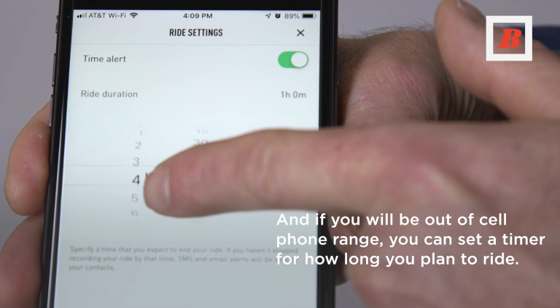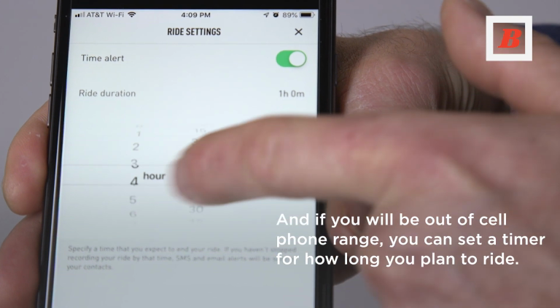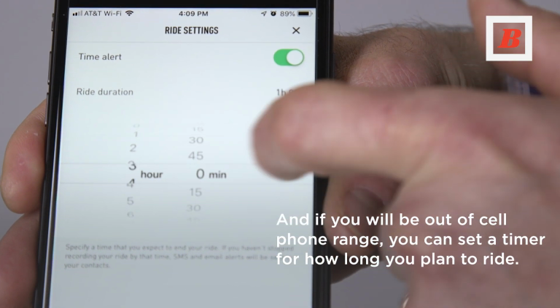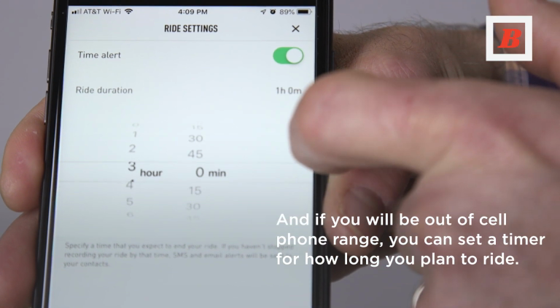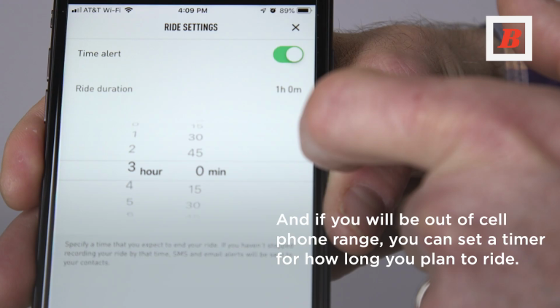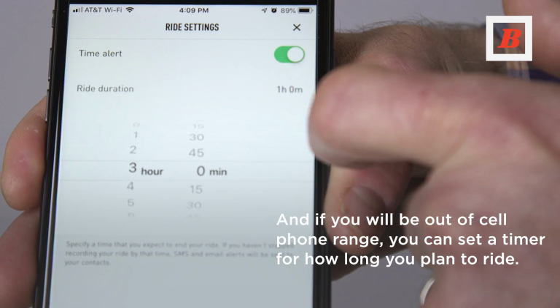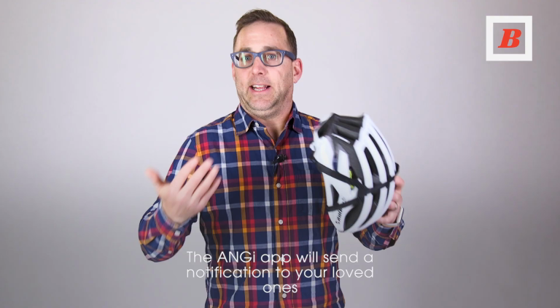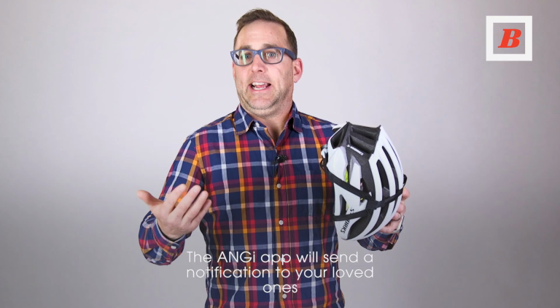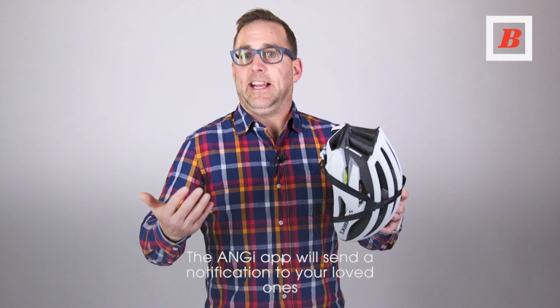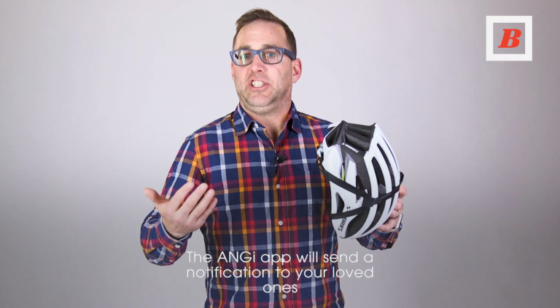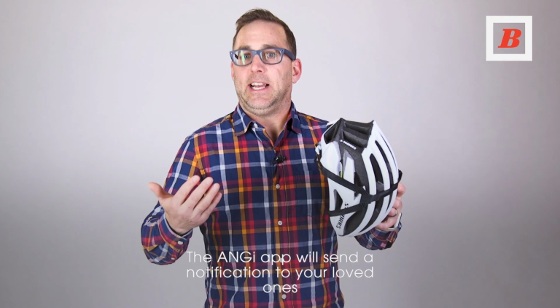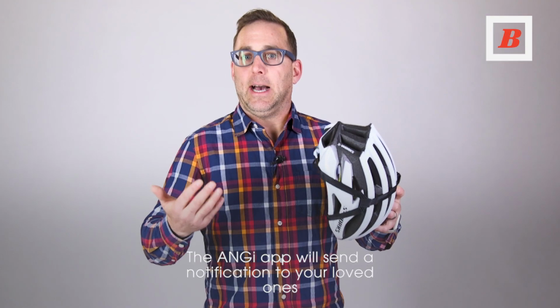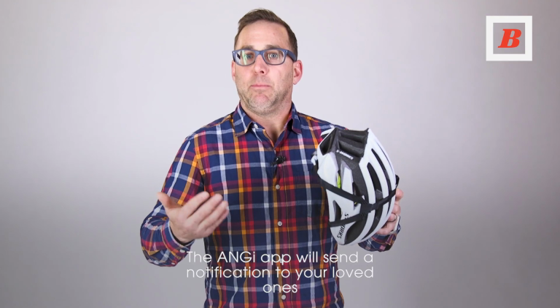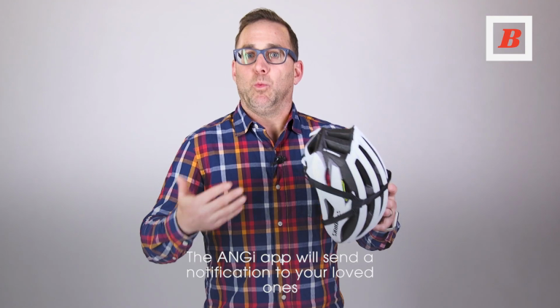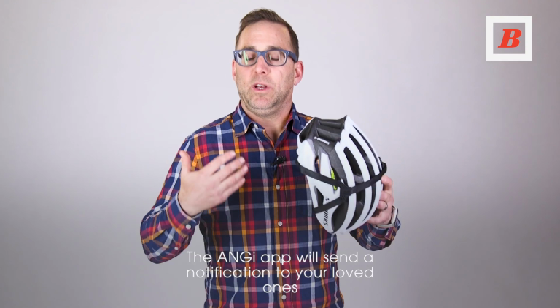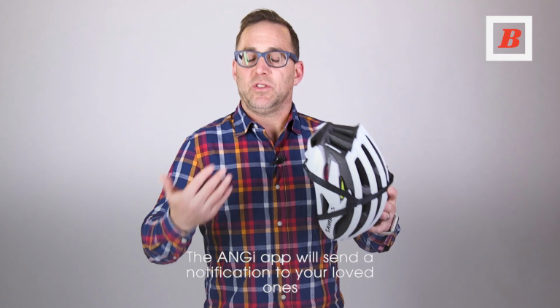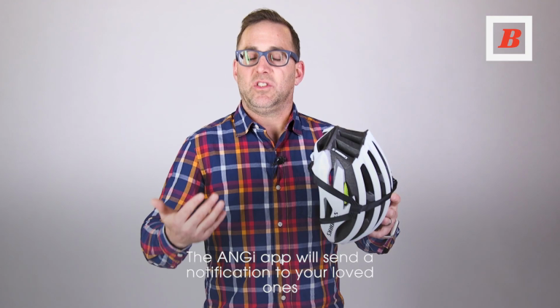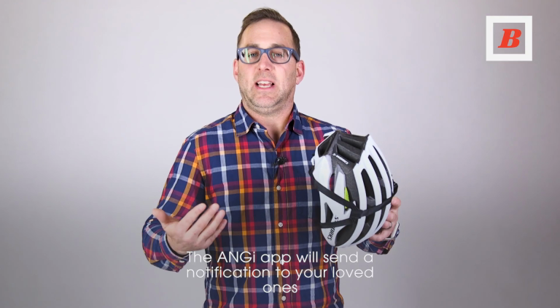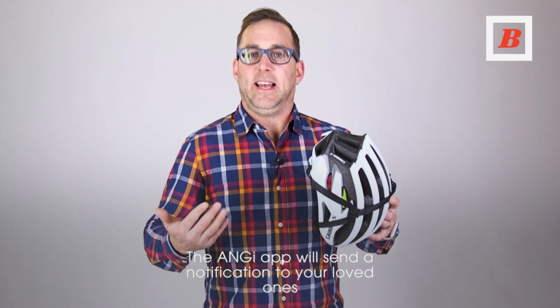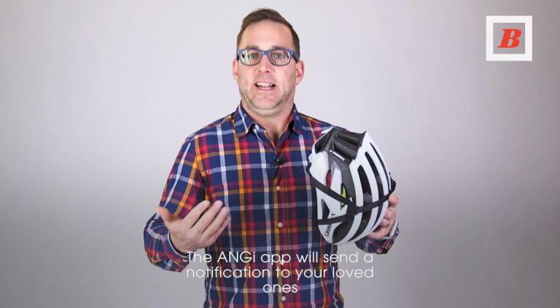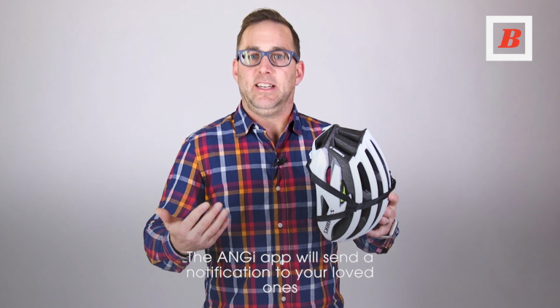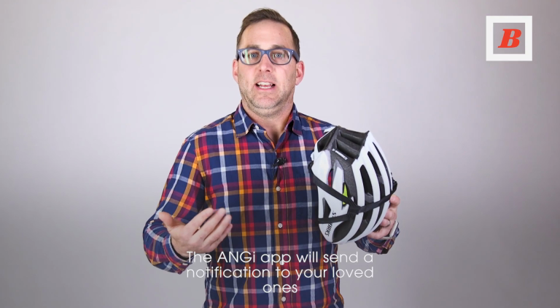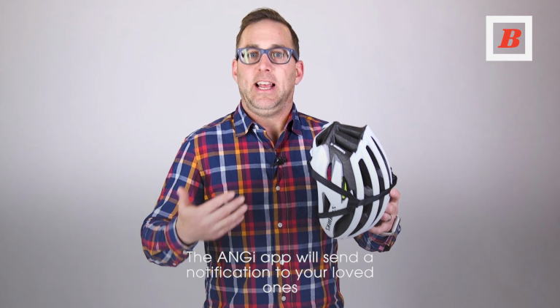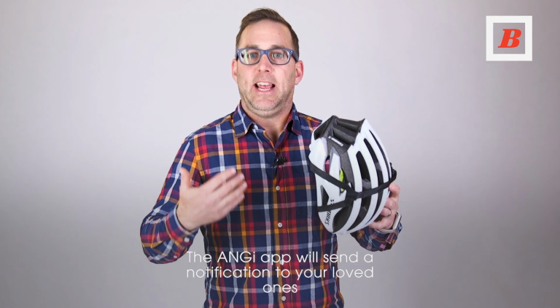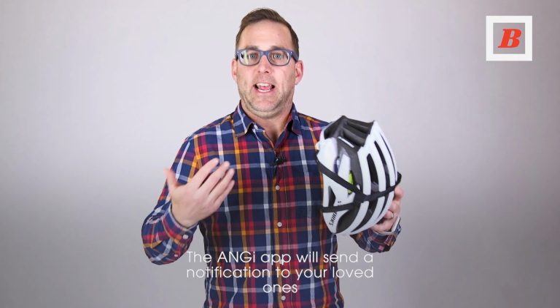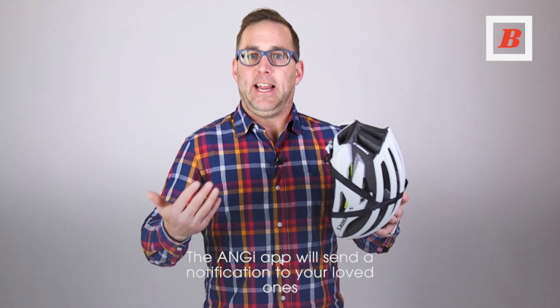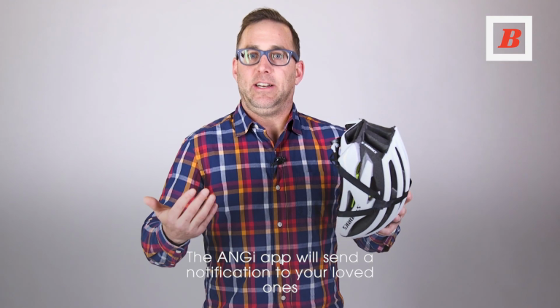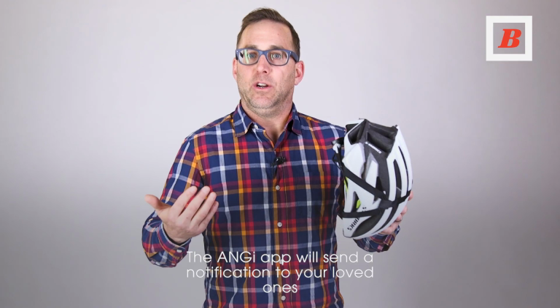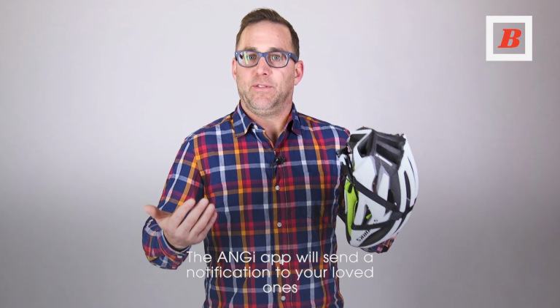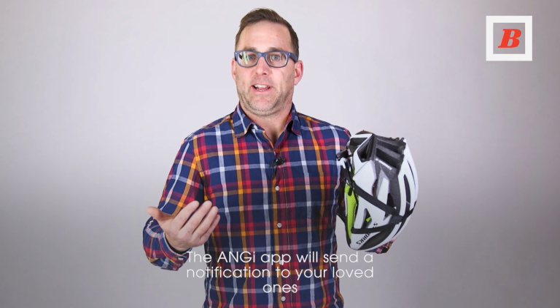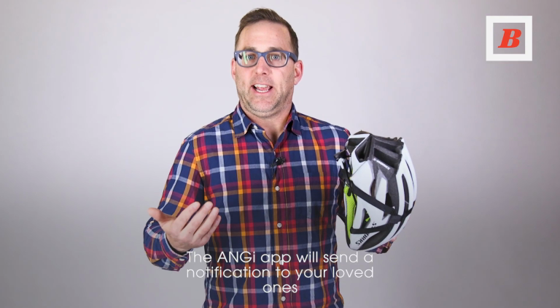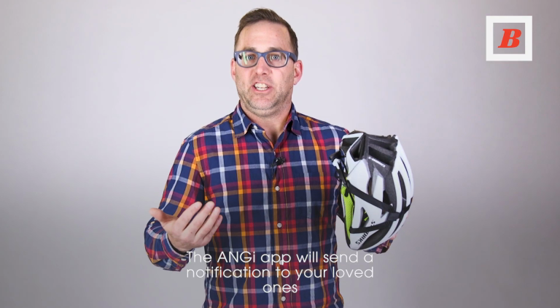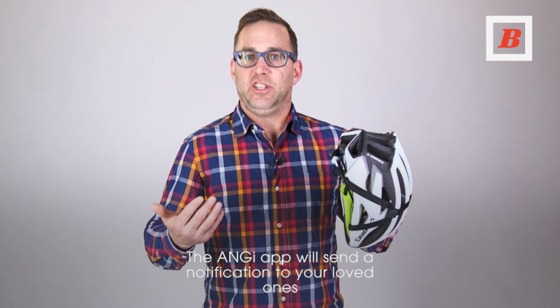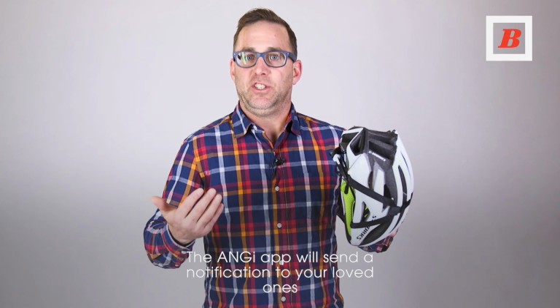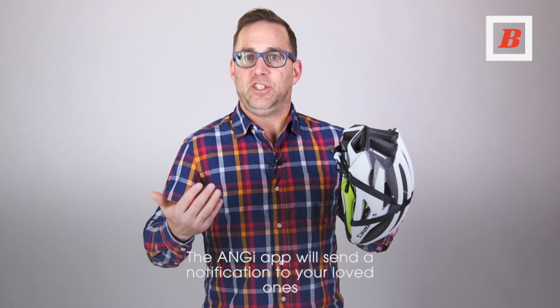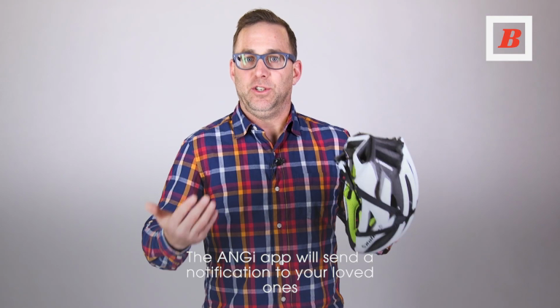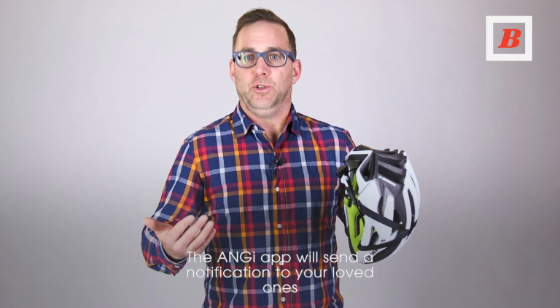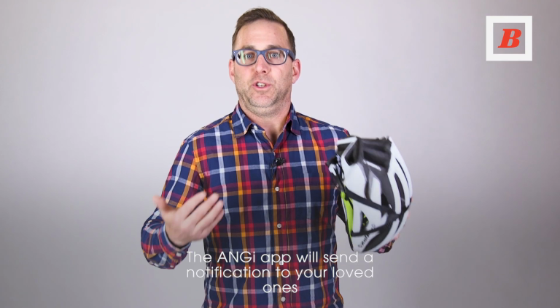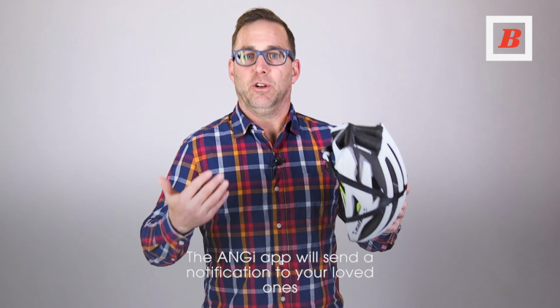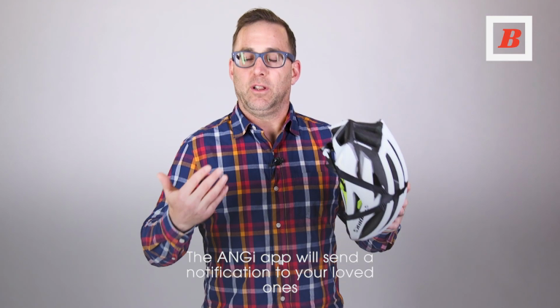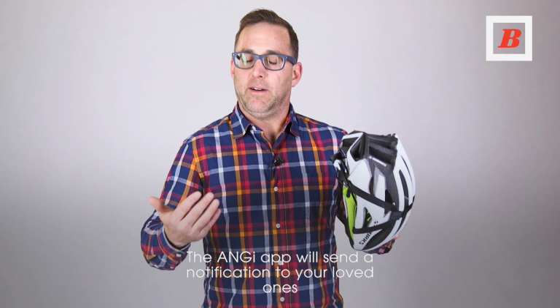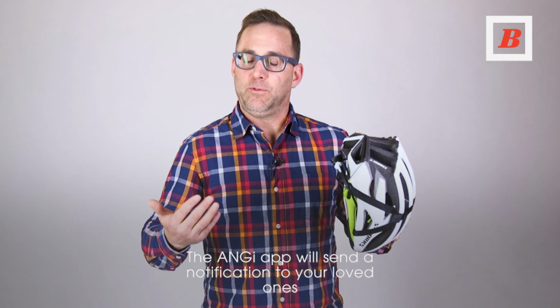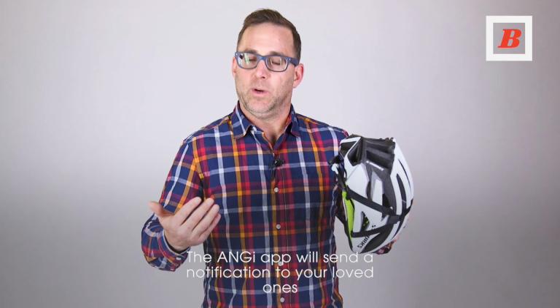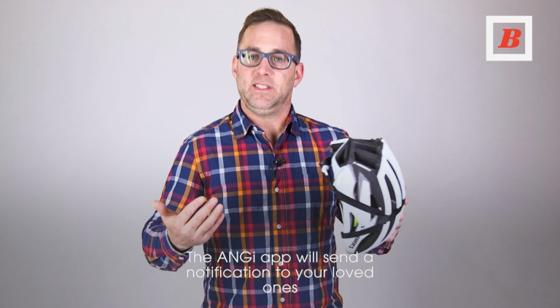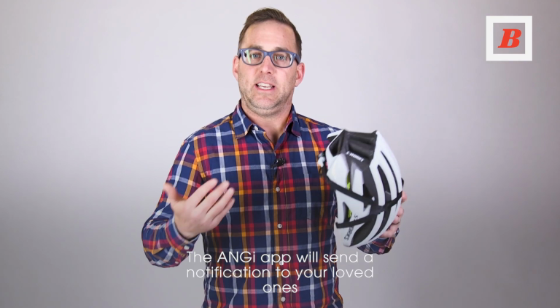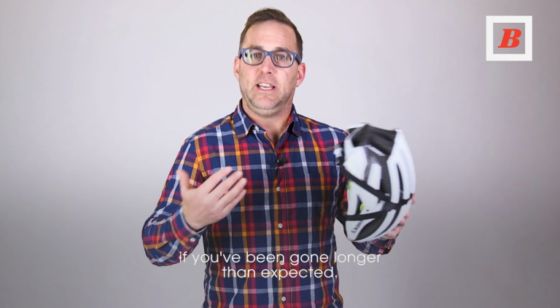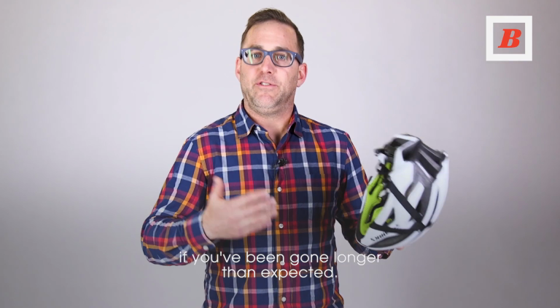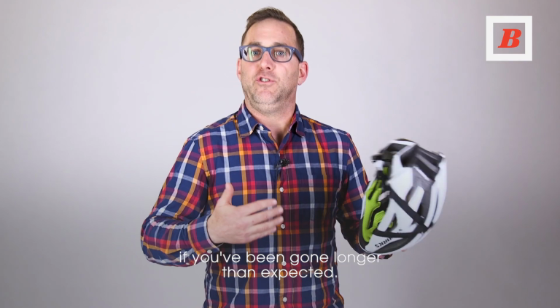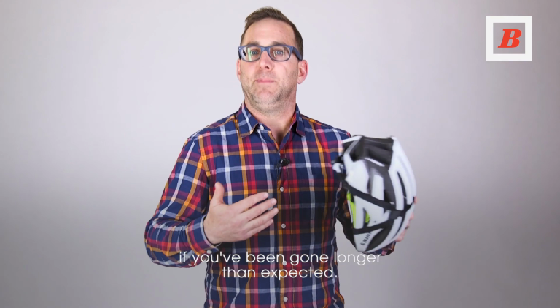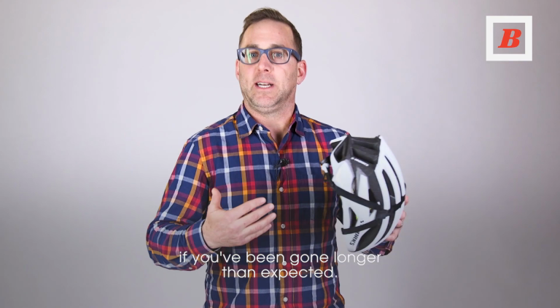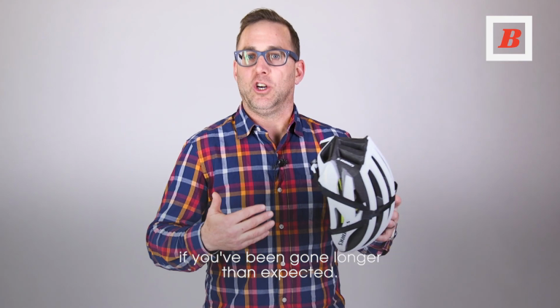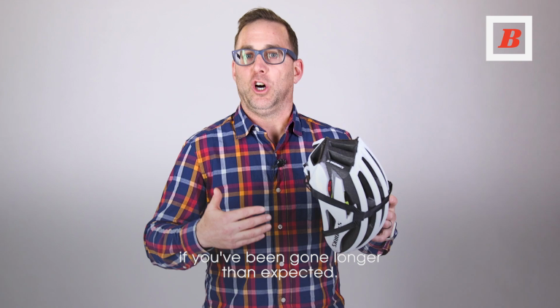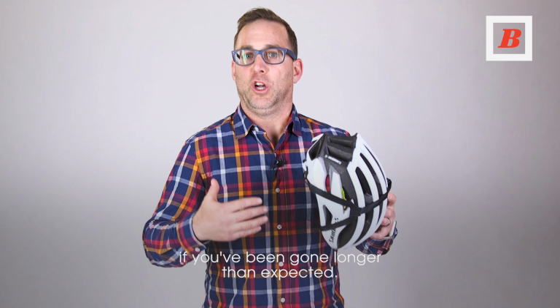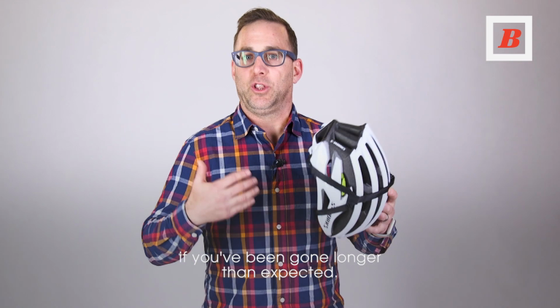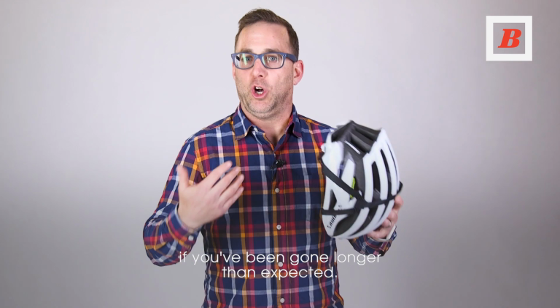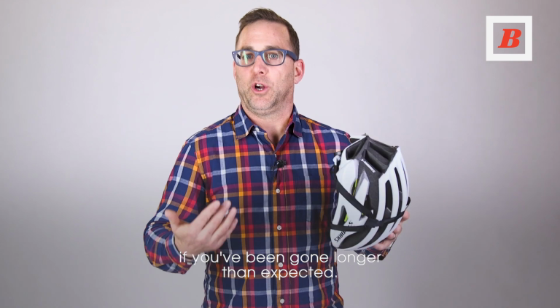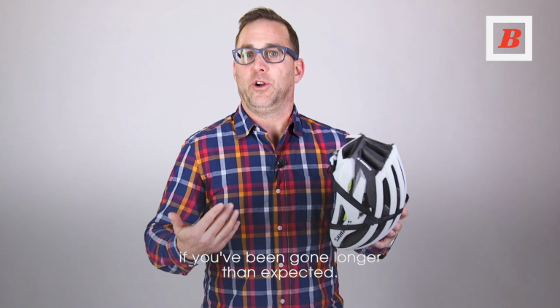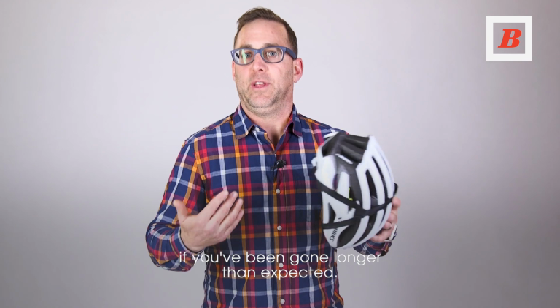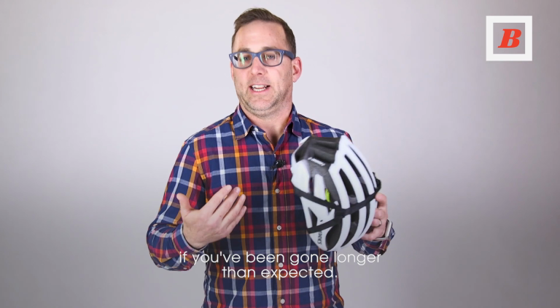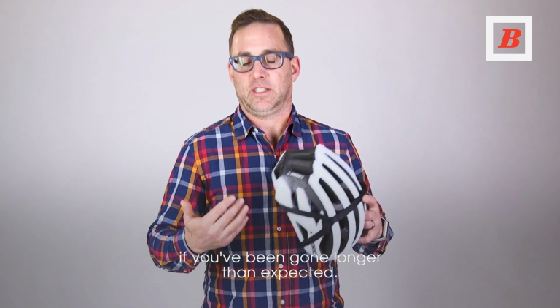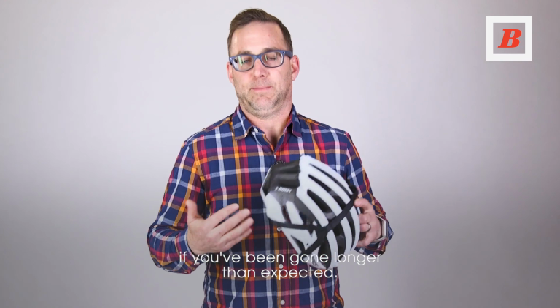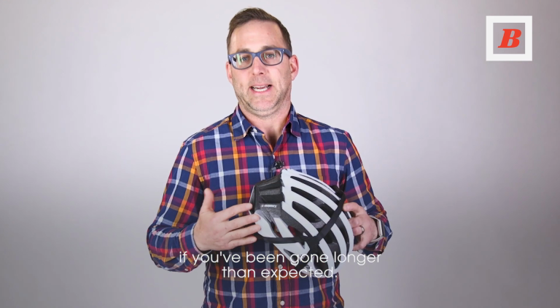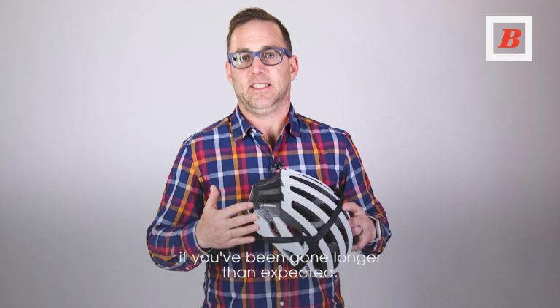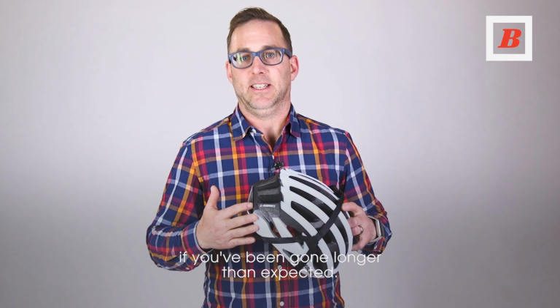The ANGIE app will send a notification to your loved ones if you've been gone longer than expected.